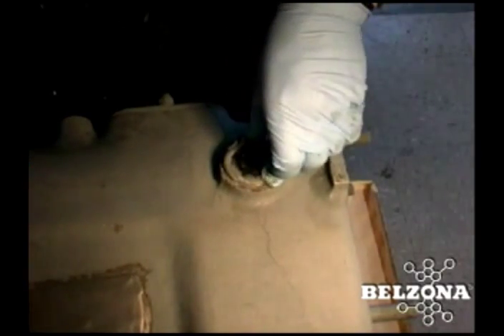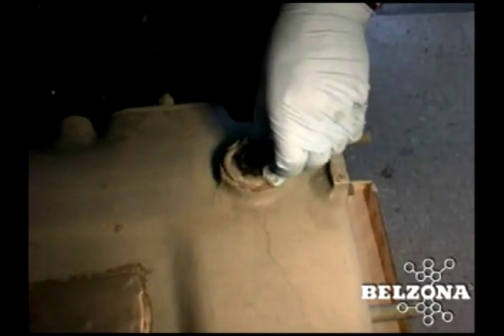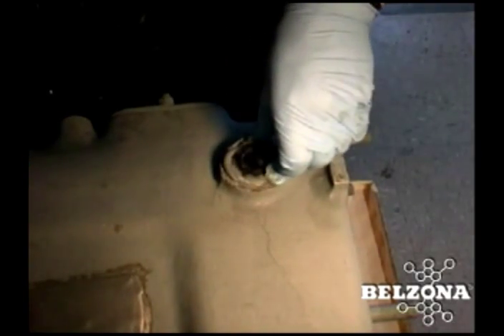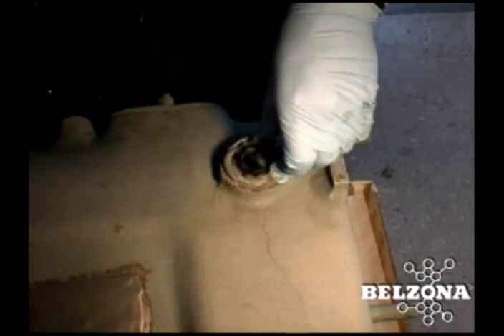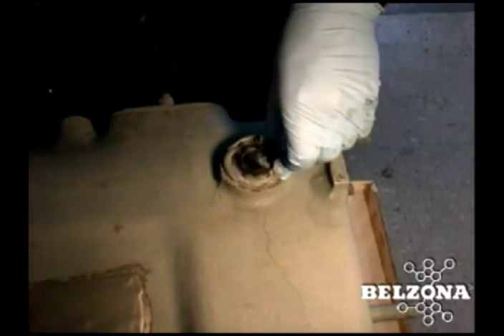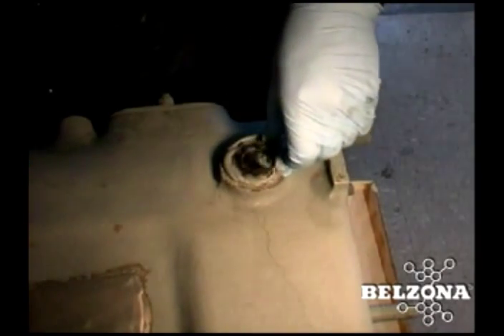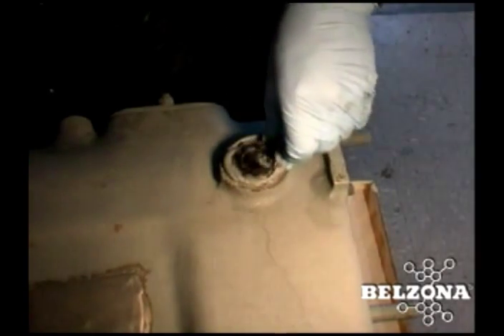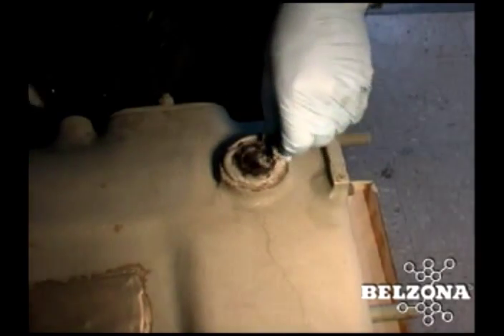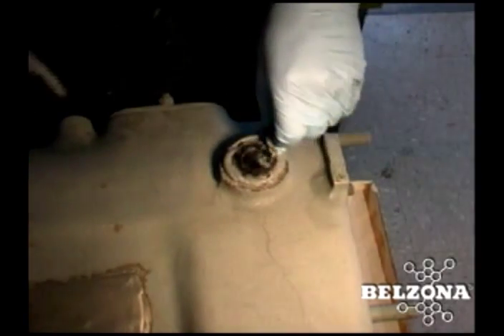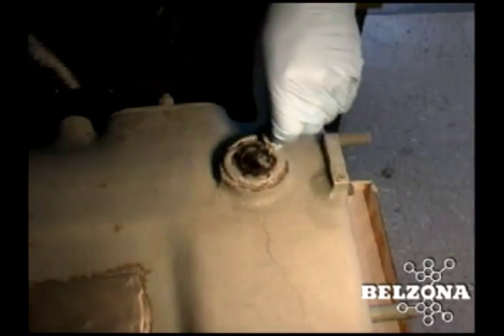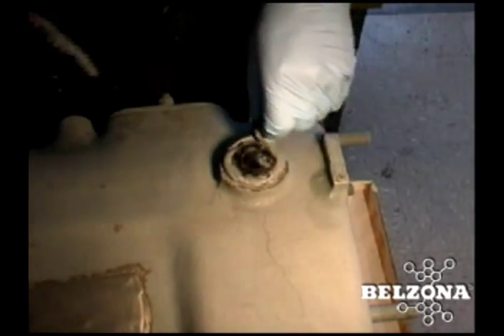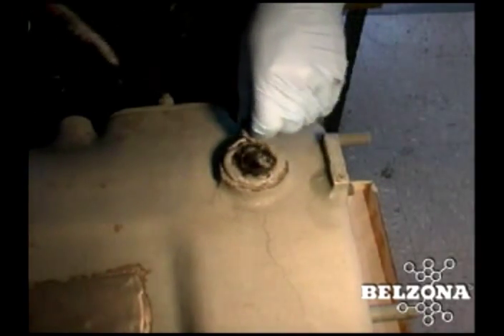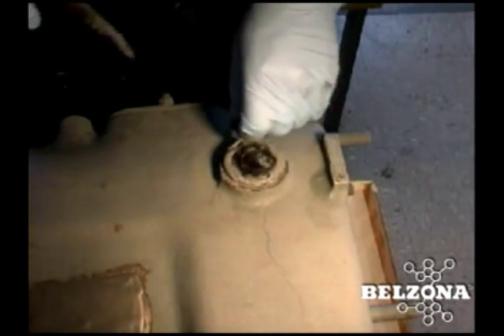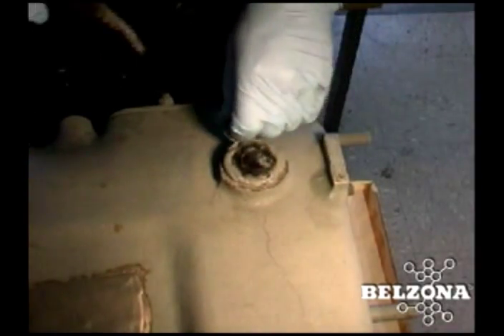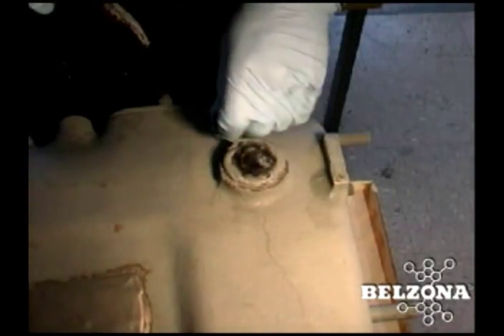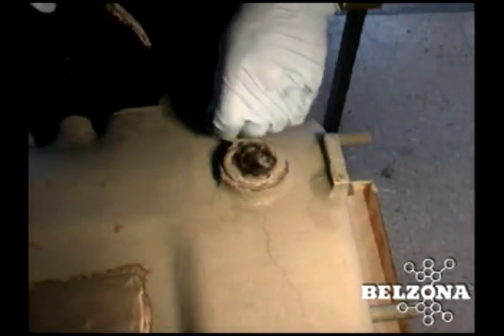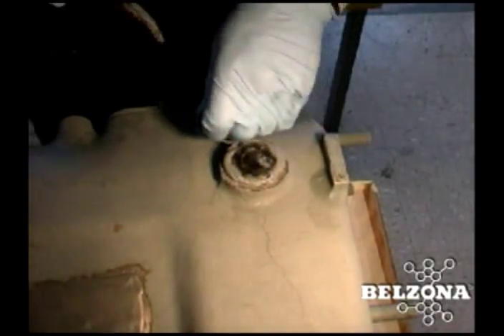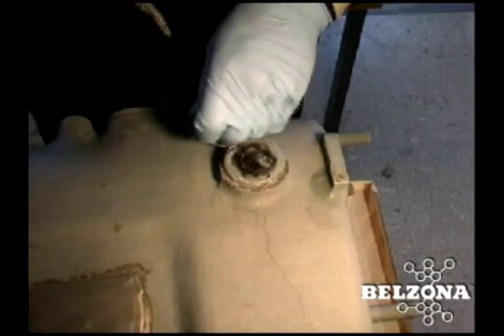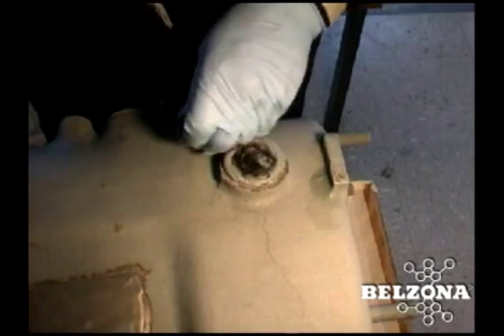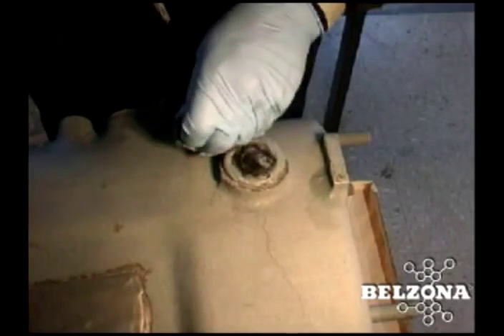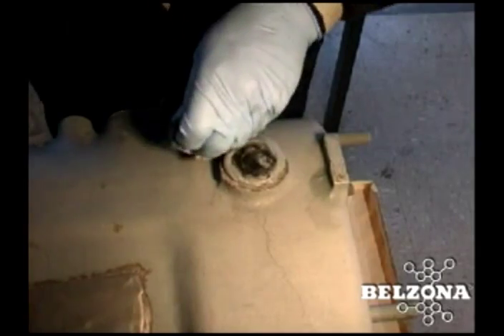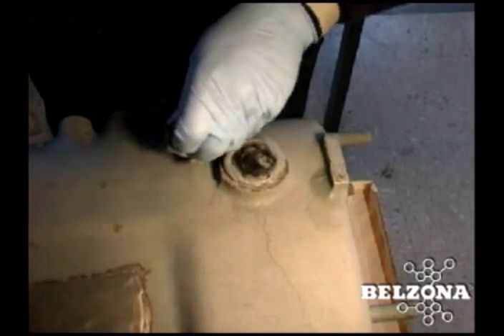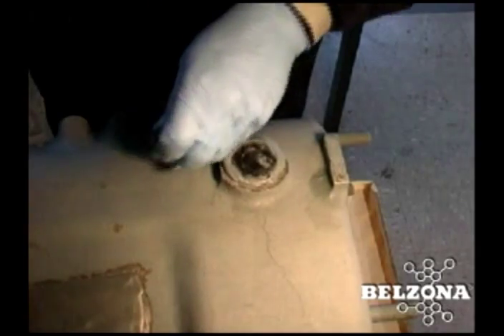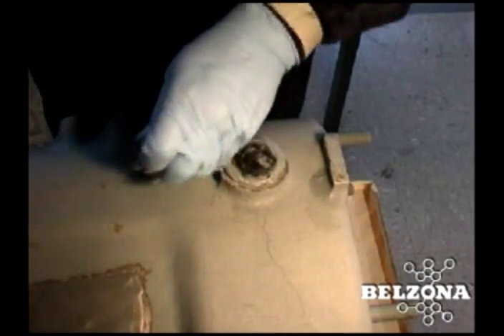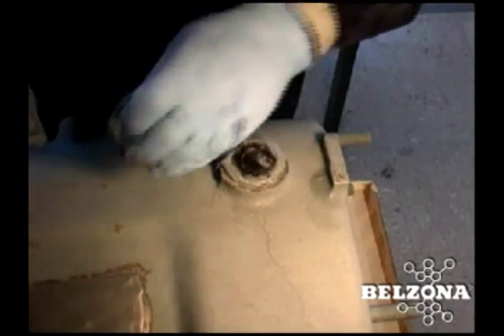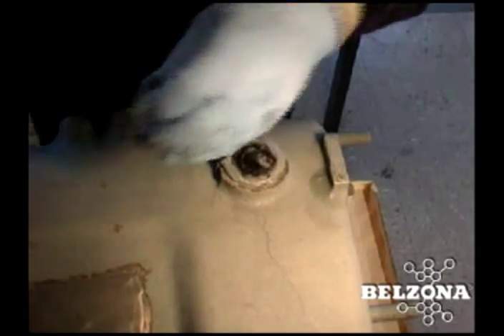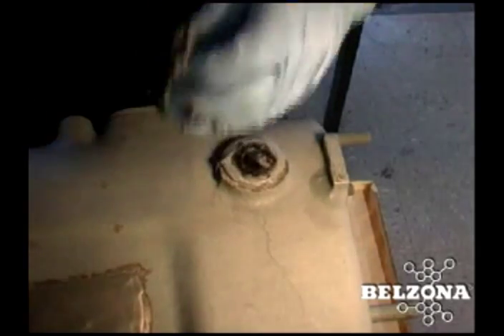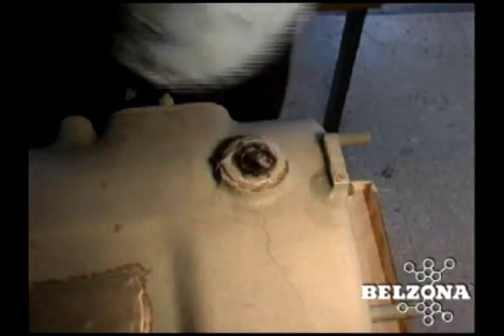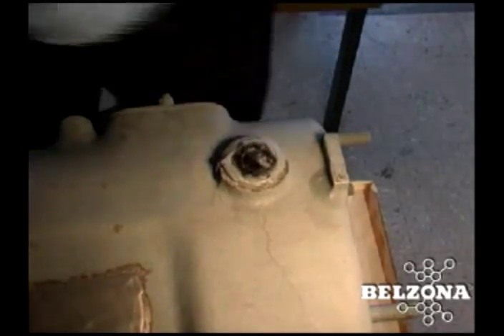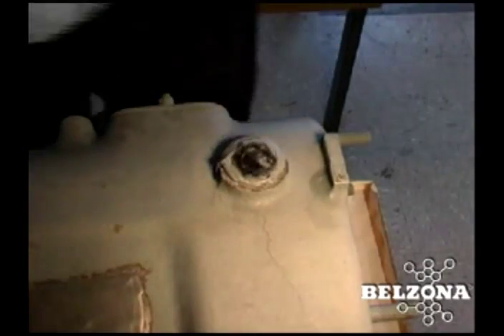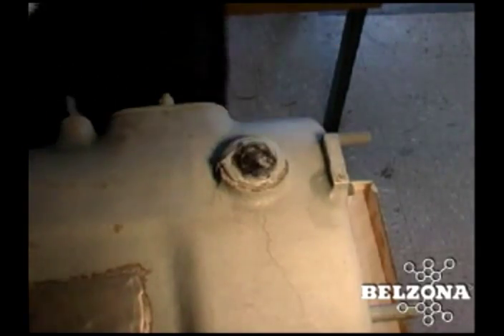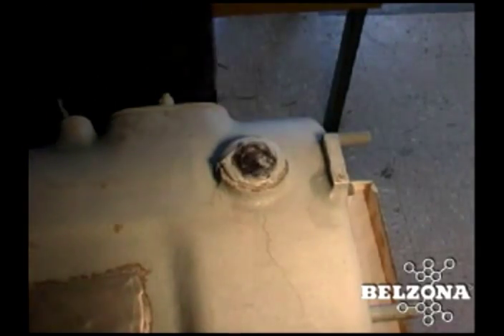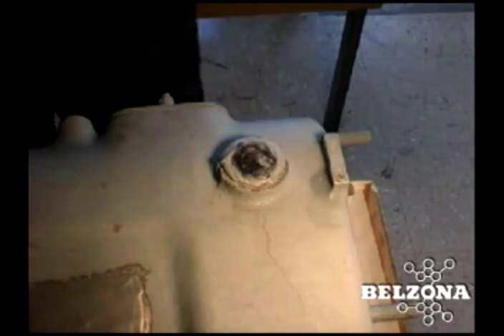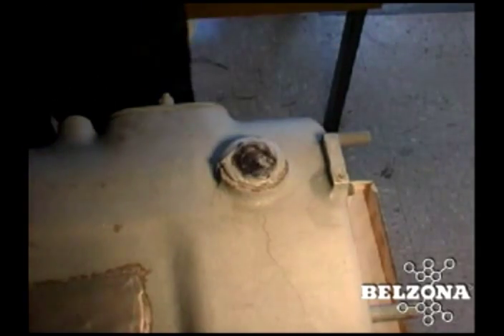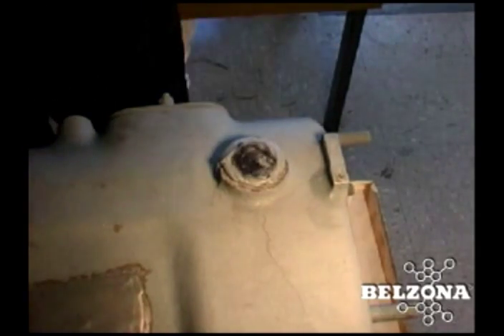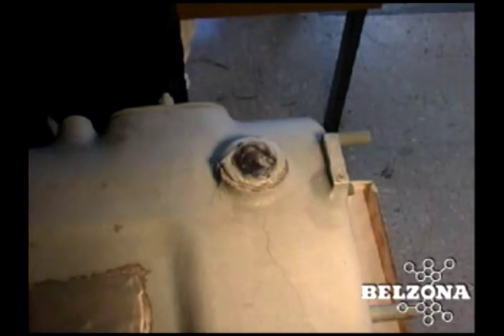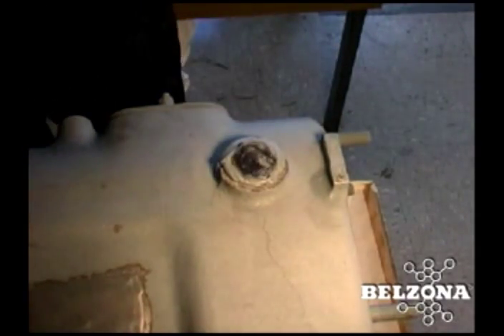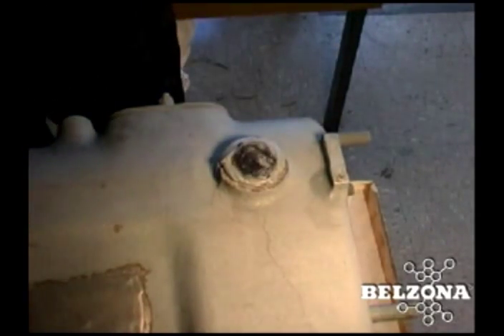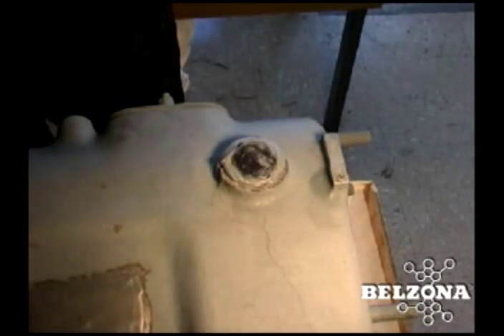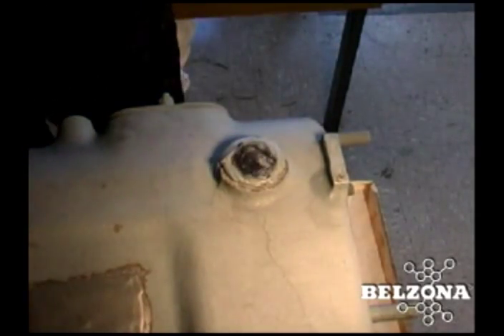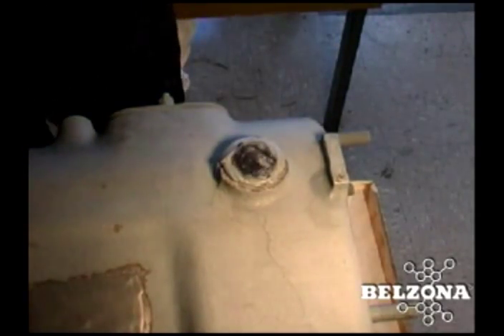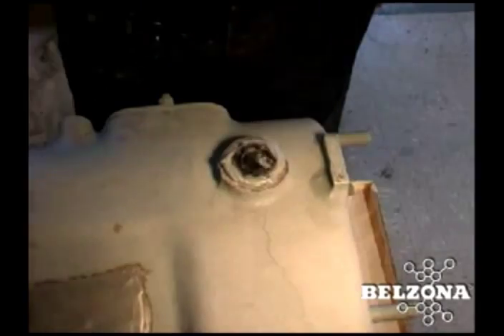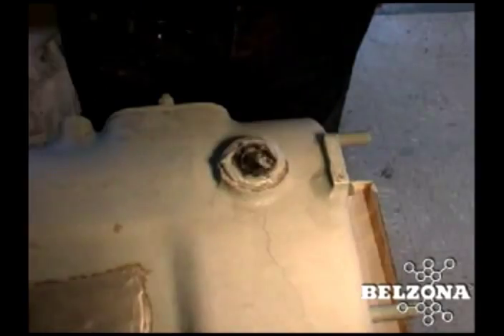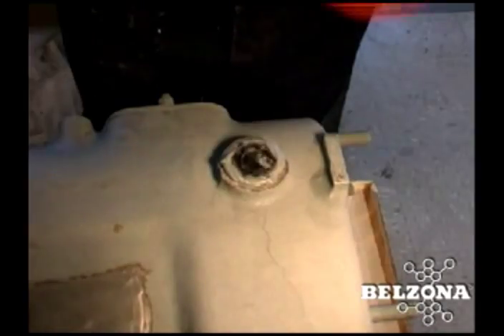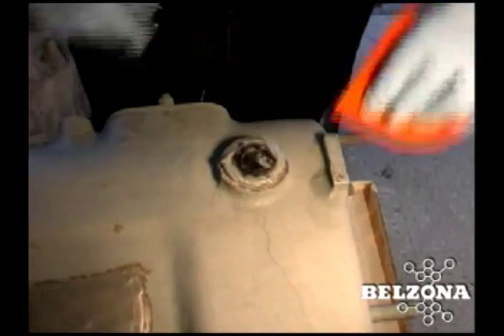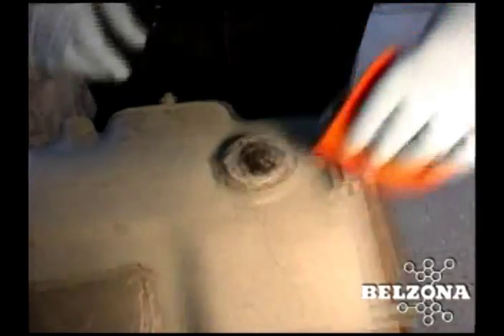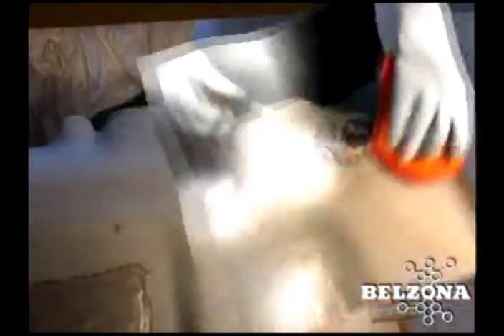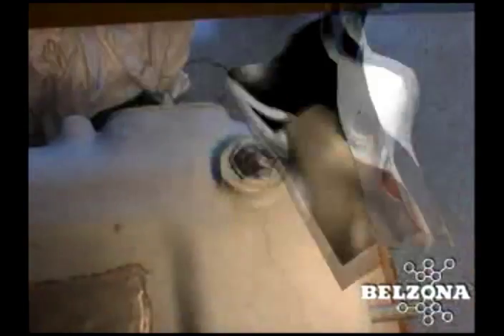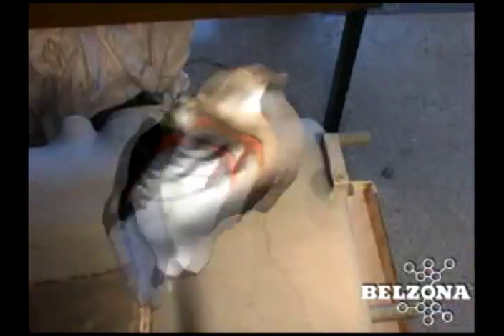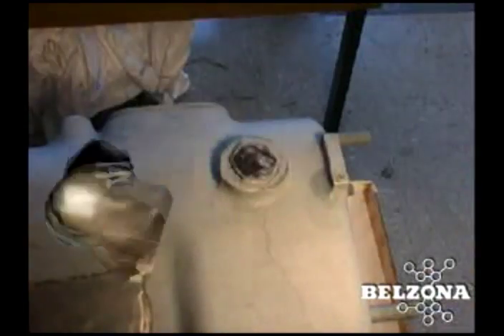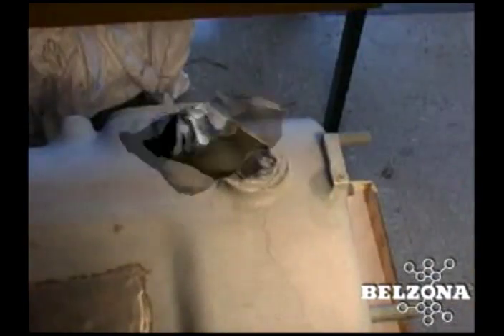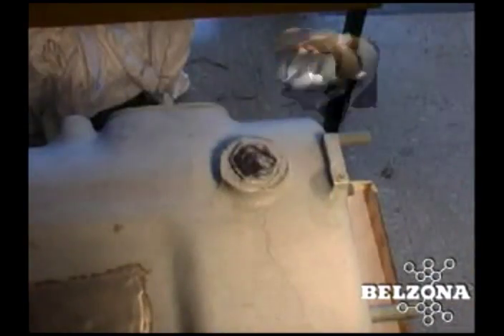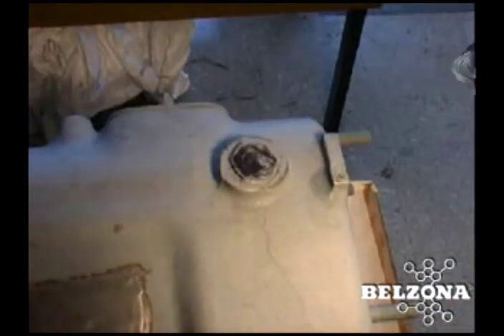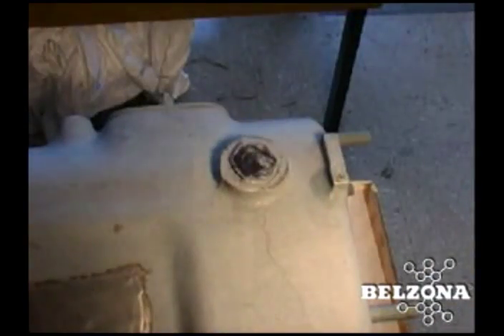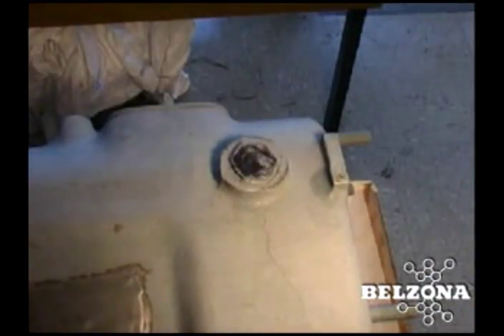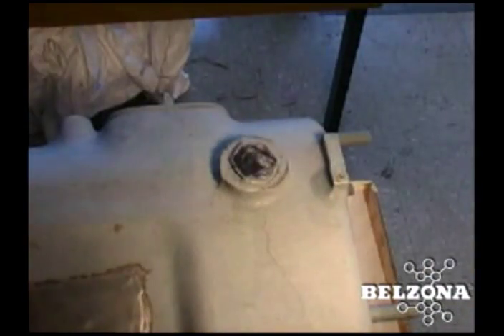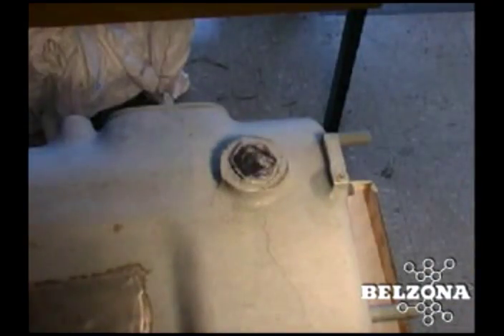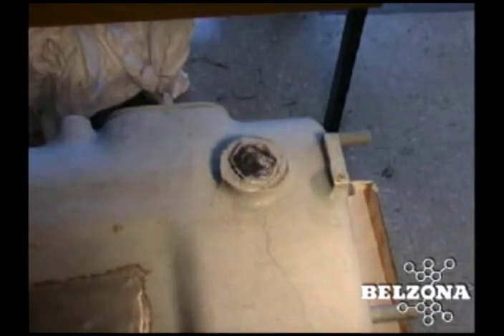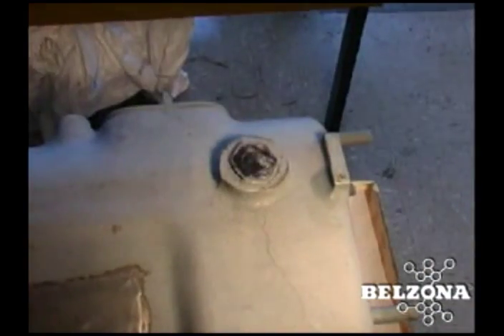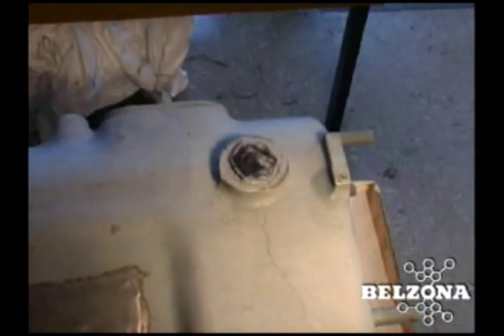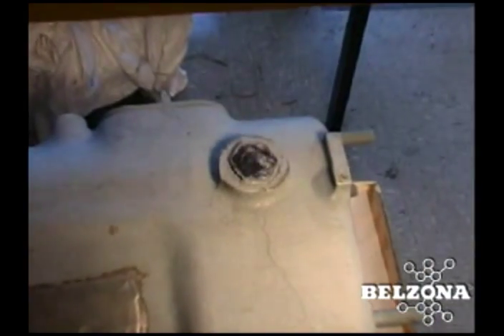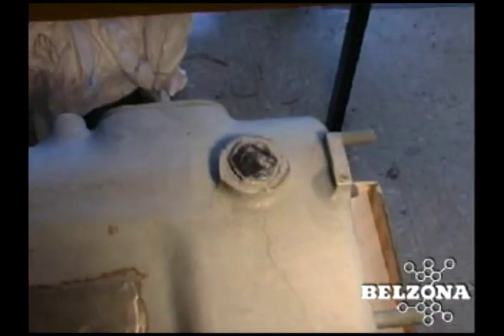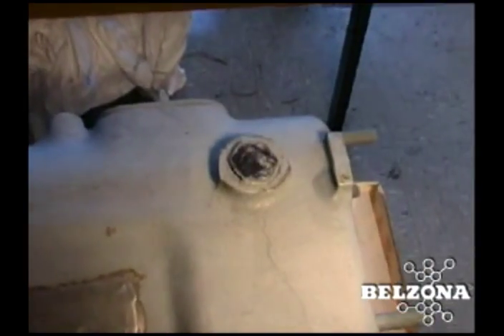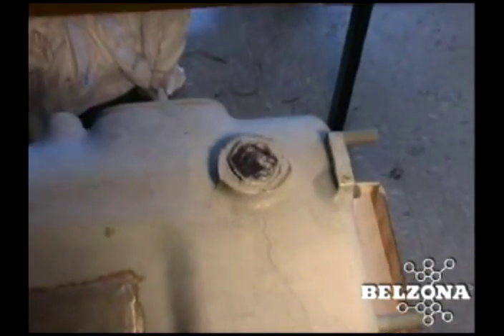The polymer compound also eliminates the corrosion issues that may have caused the failure in the first place, making a recurrence unlikely.